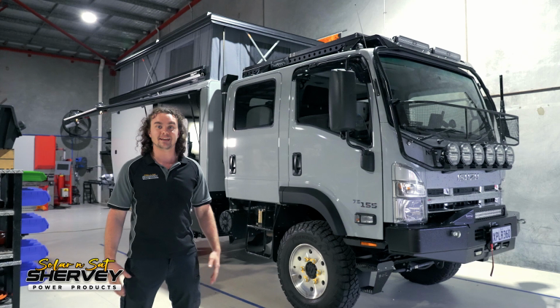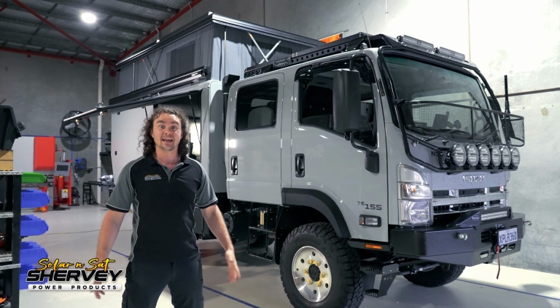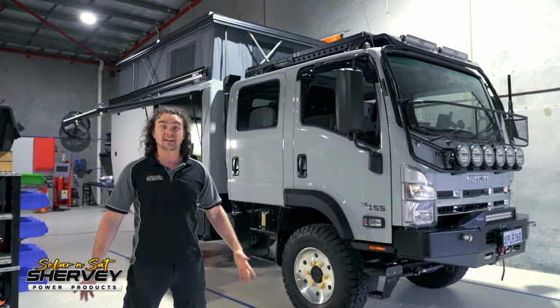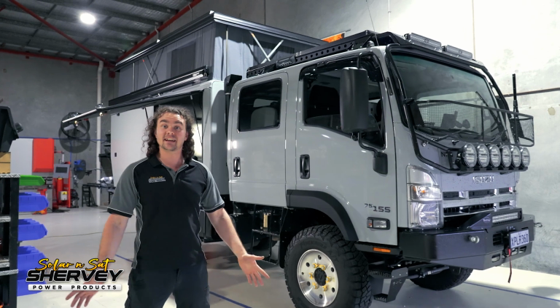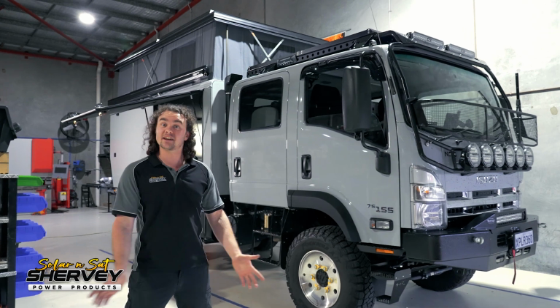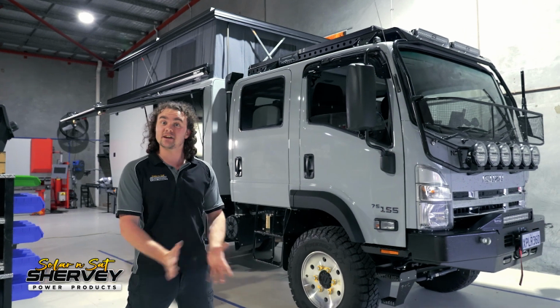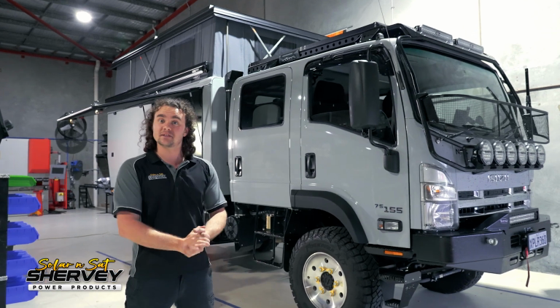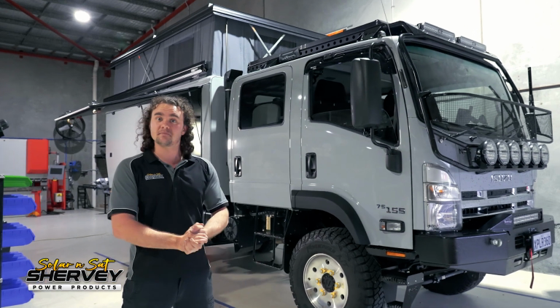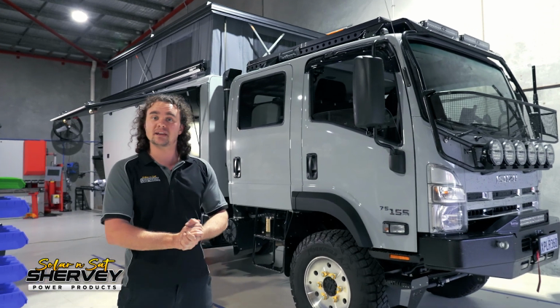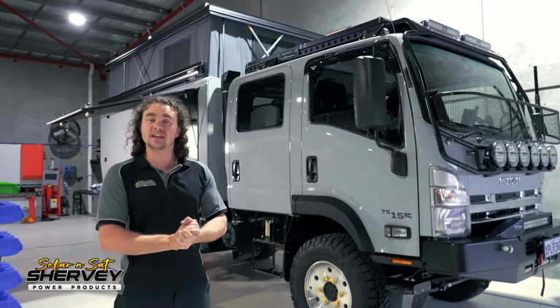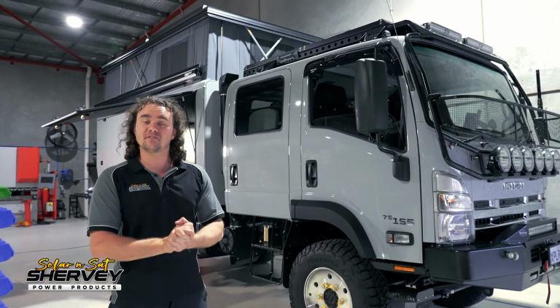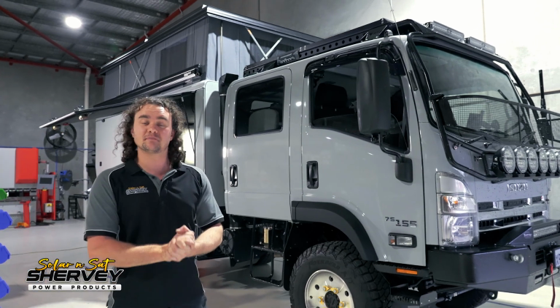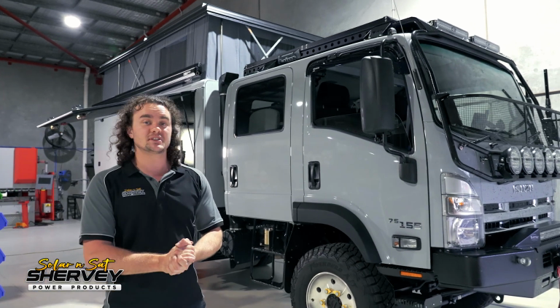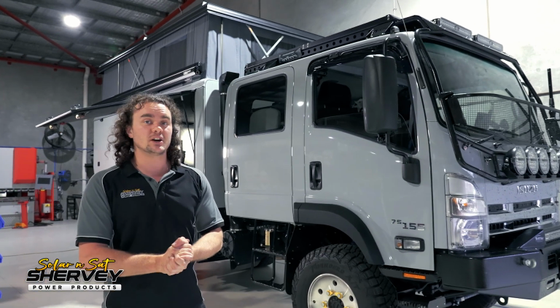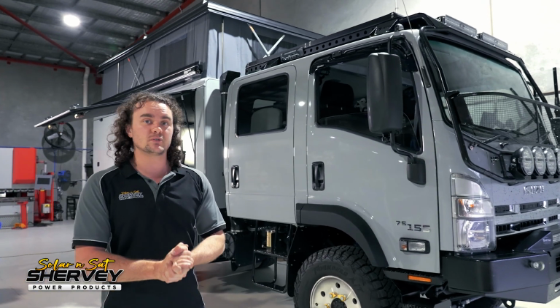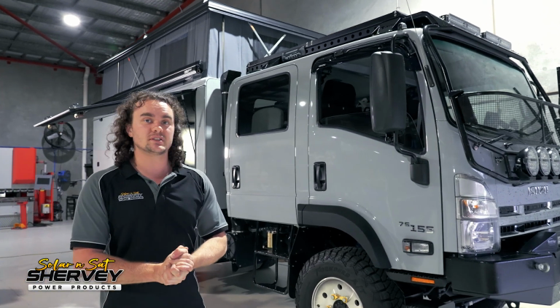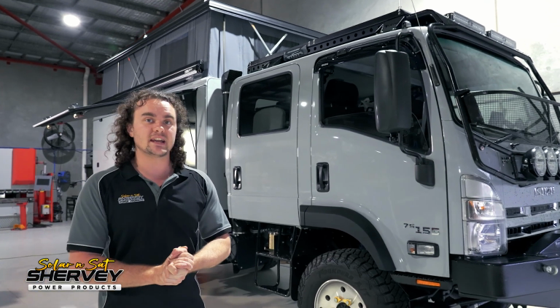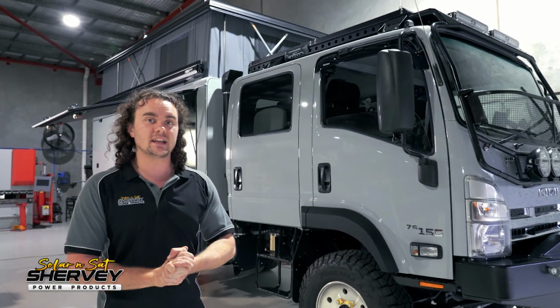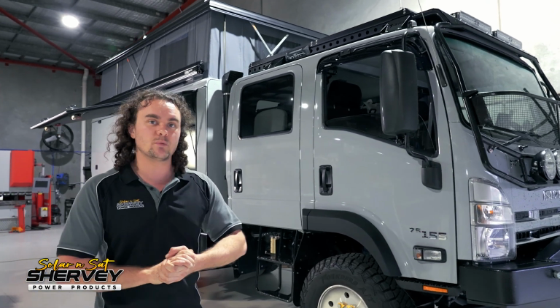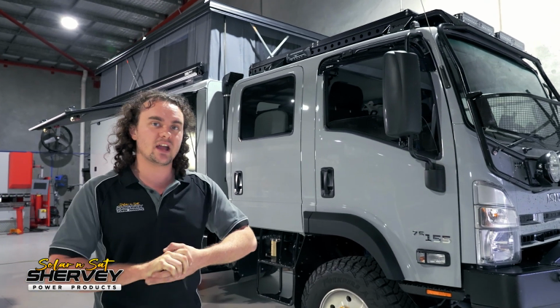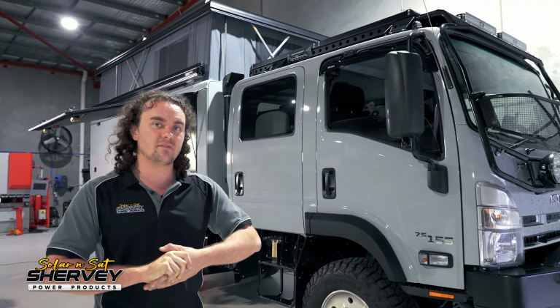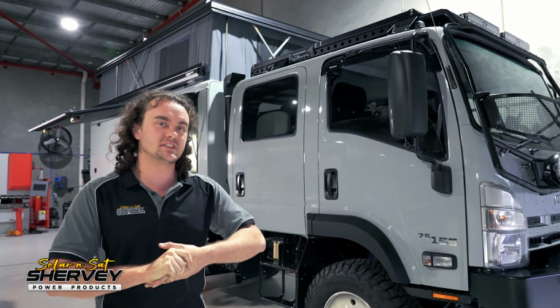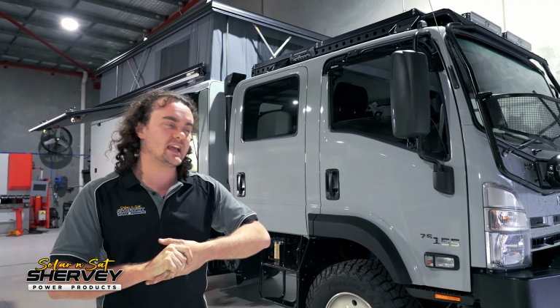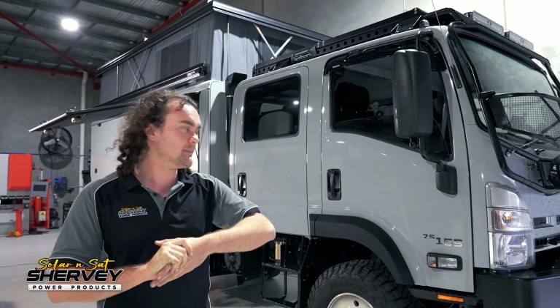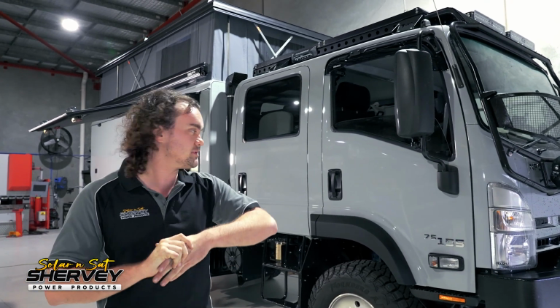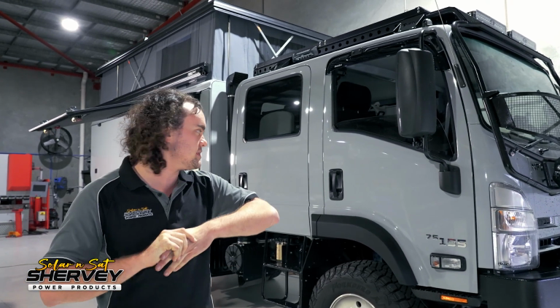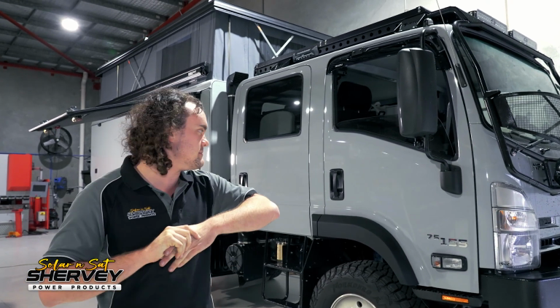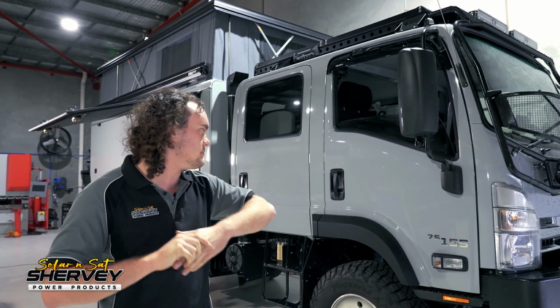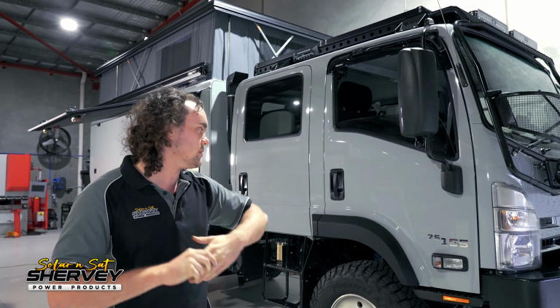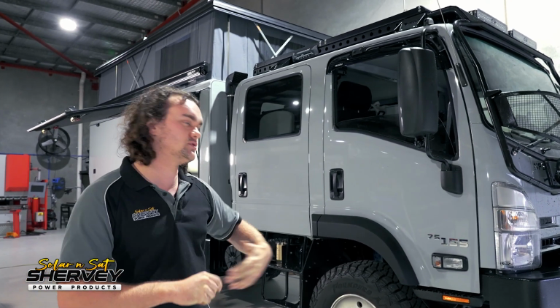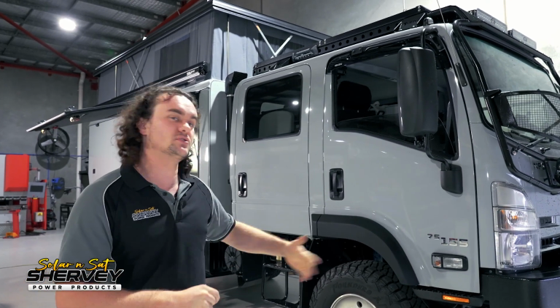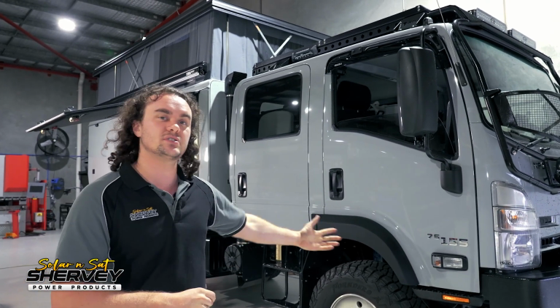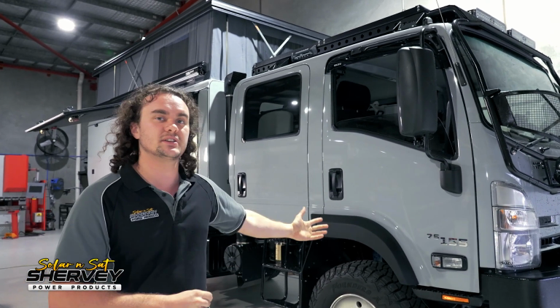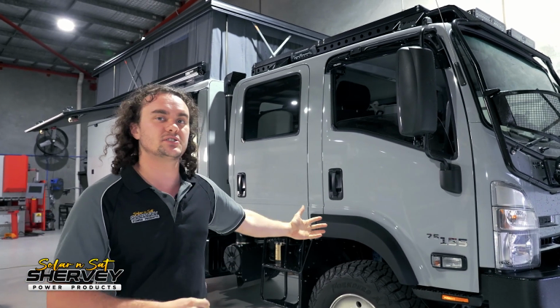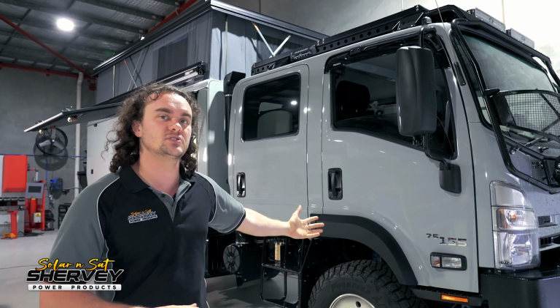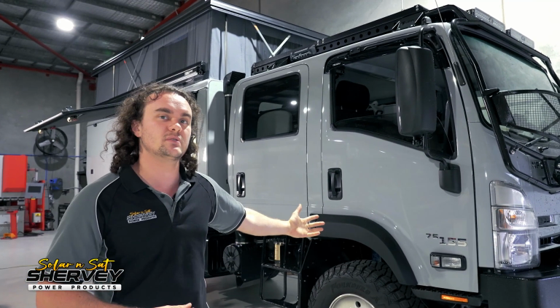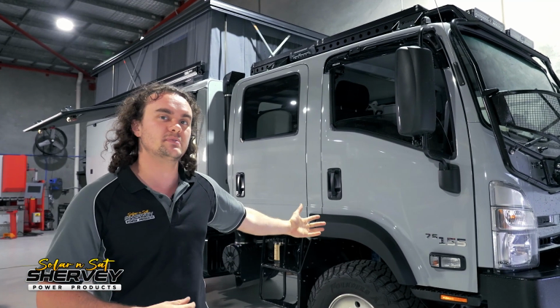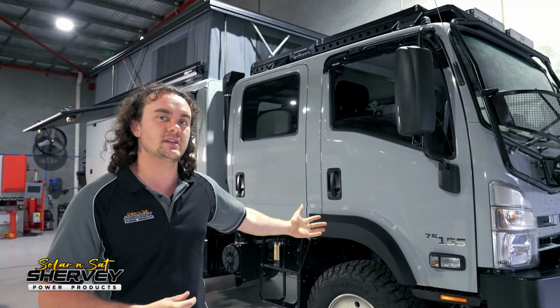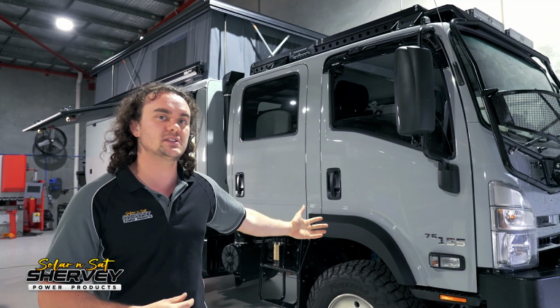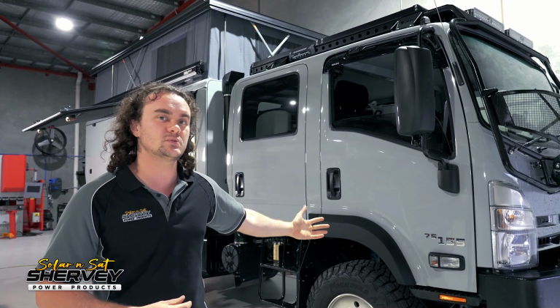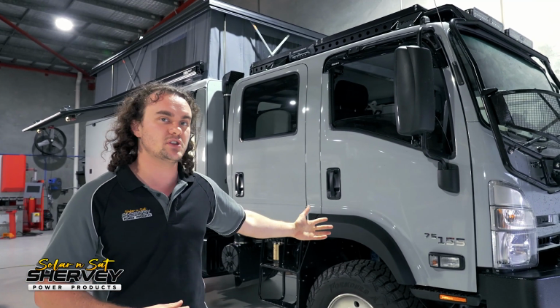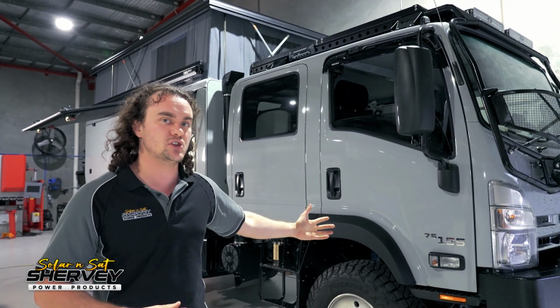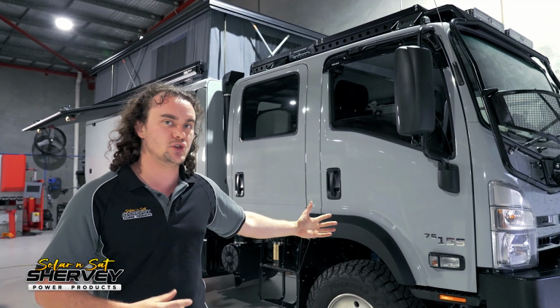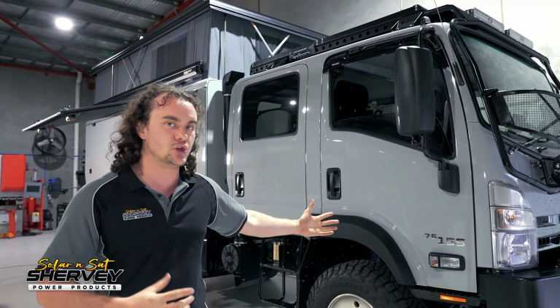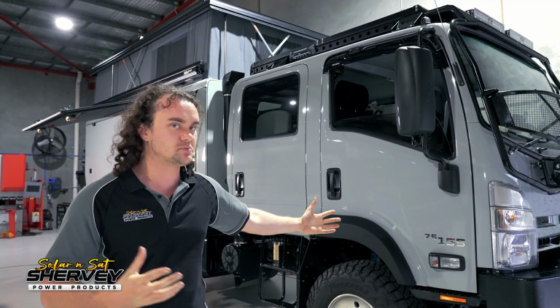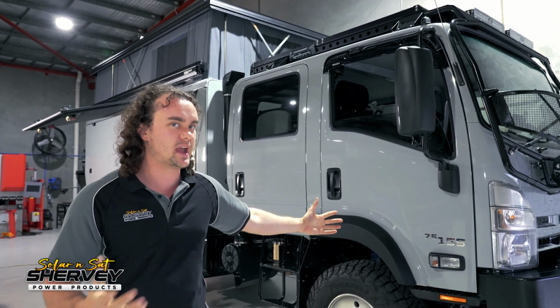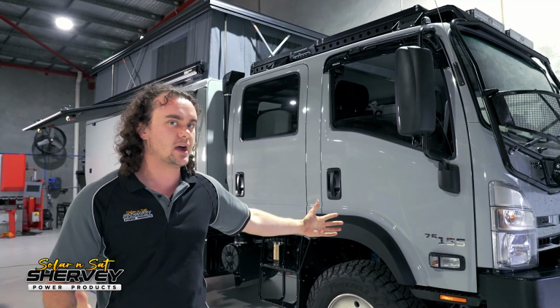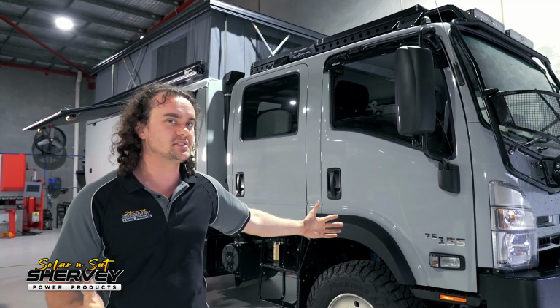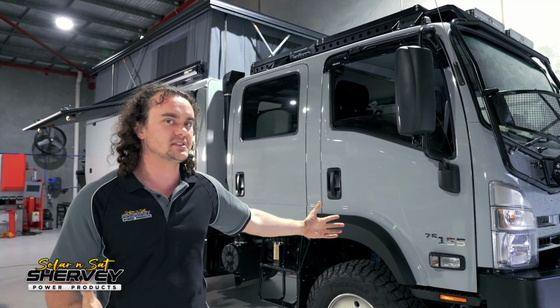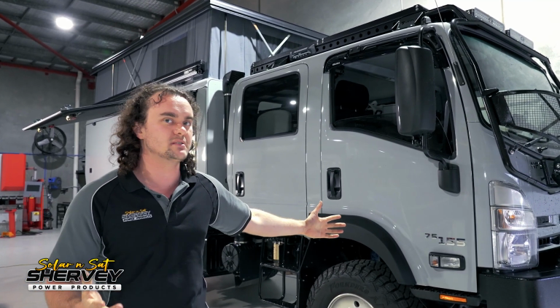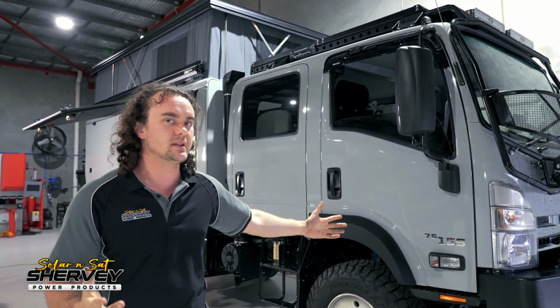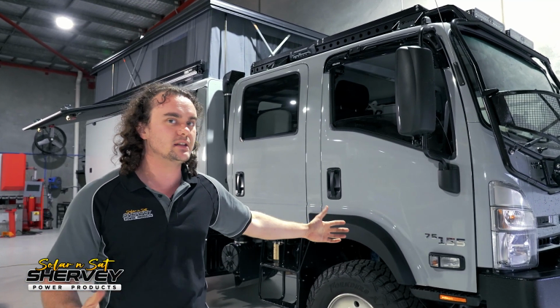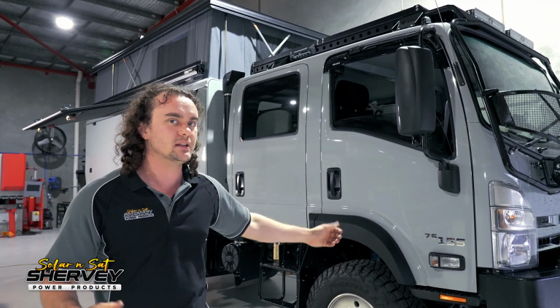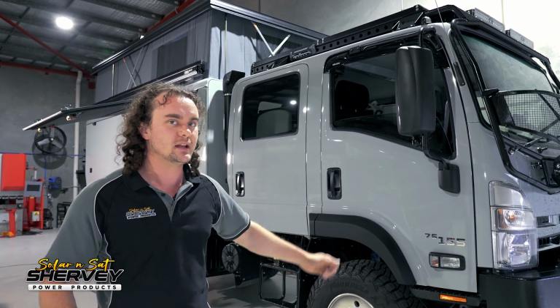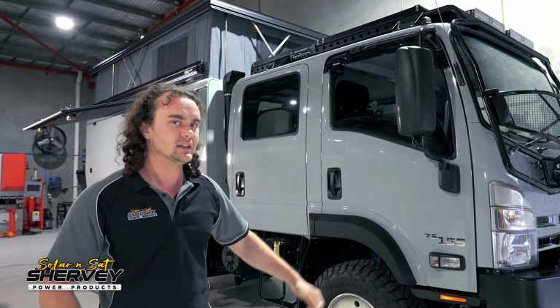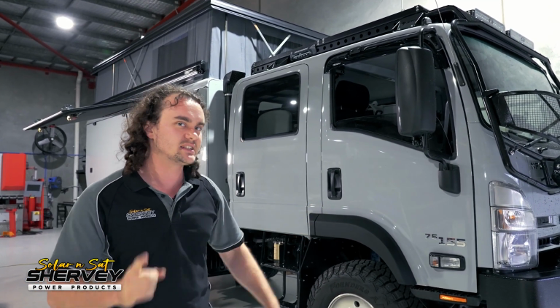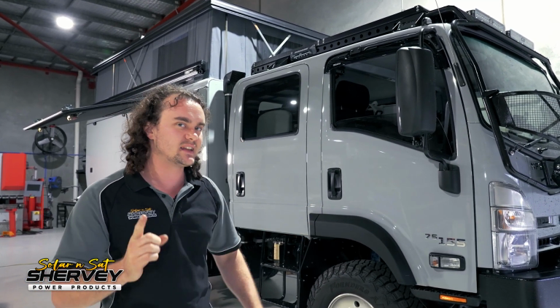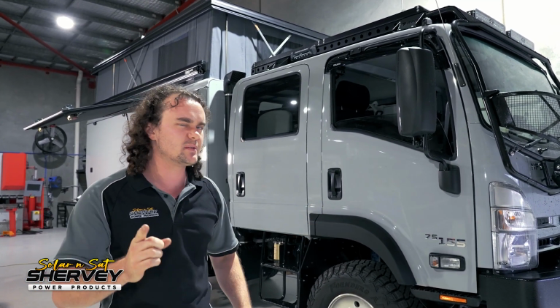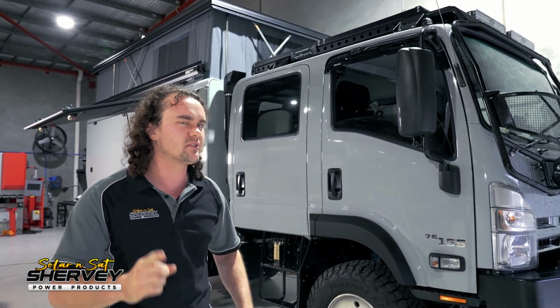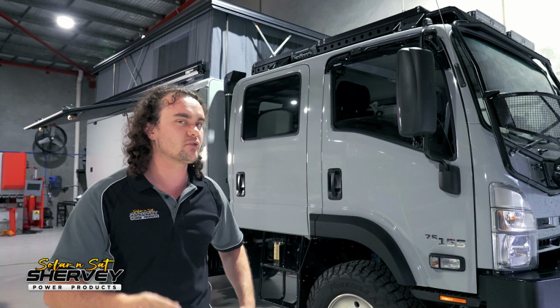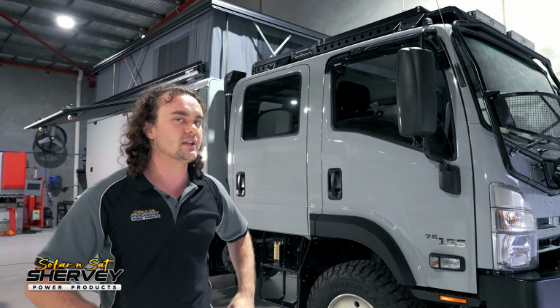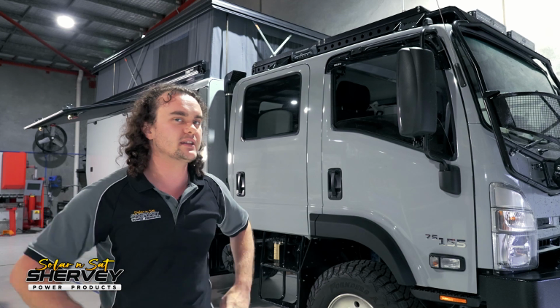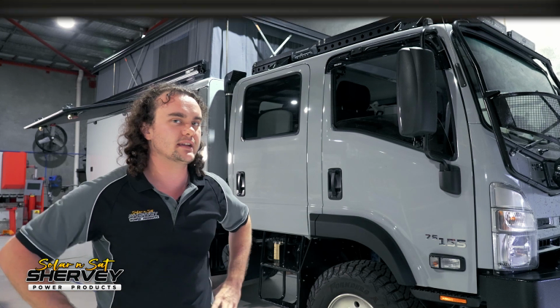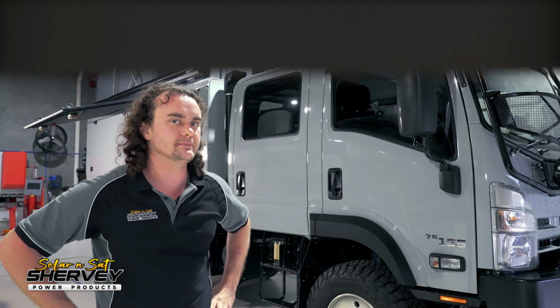G'day guys, Ben here from Solar and Stat, and we have this absolutely monstrous Isuzu NPS with a huge power system in it. Let's give you a bit of a rundown.